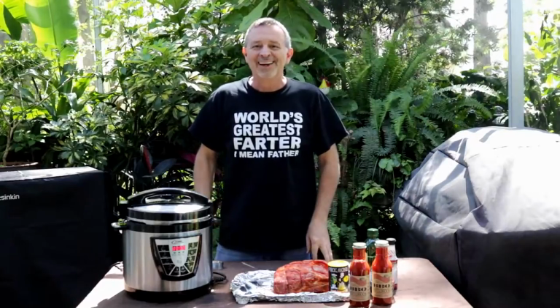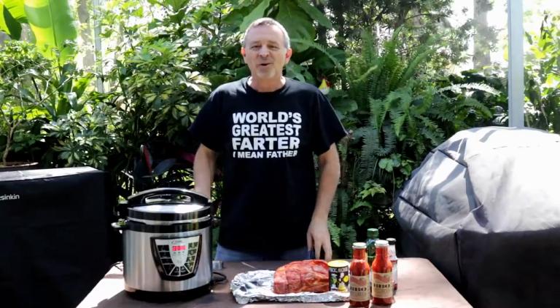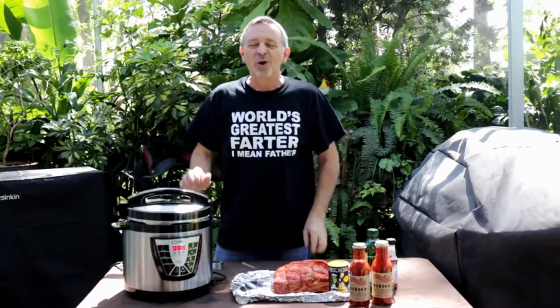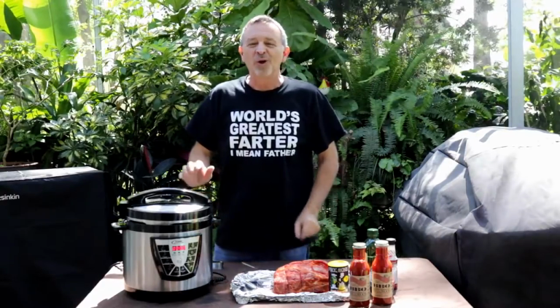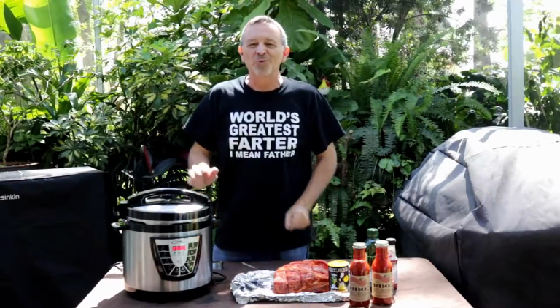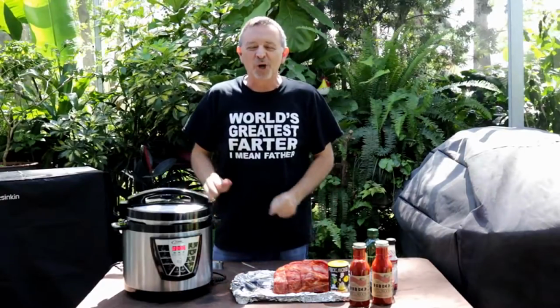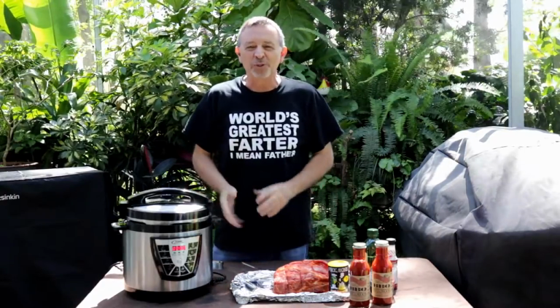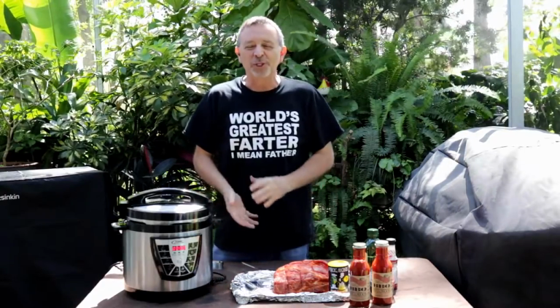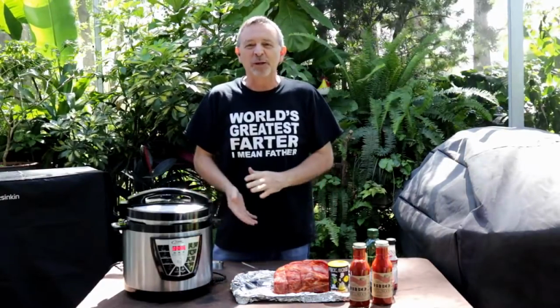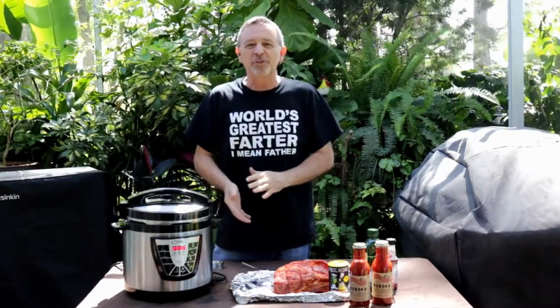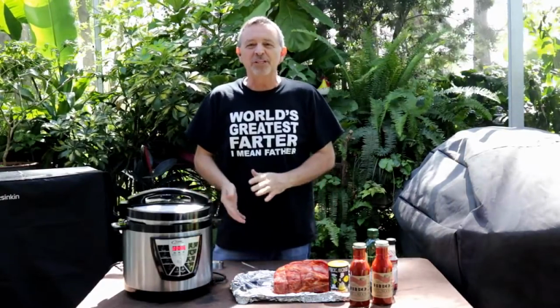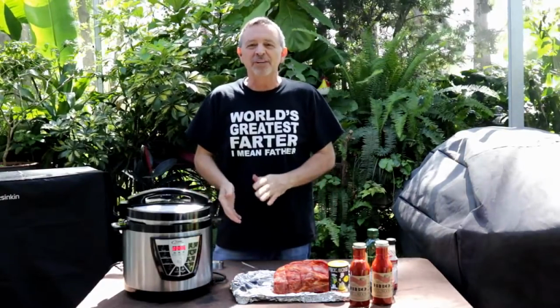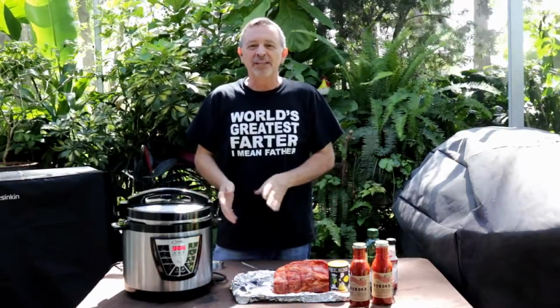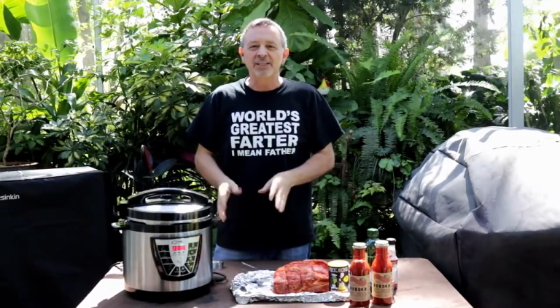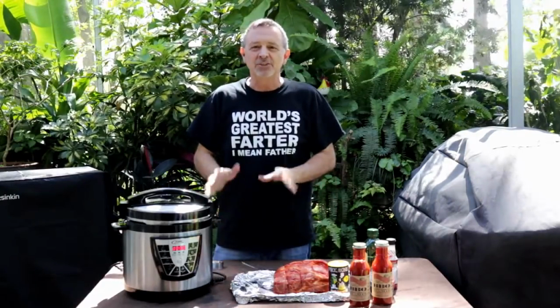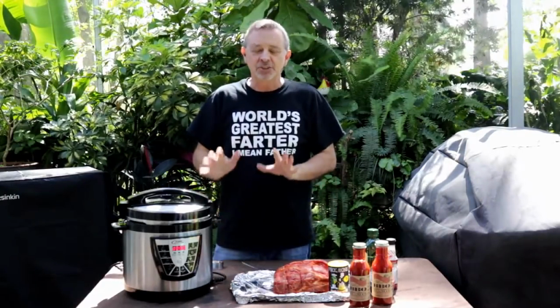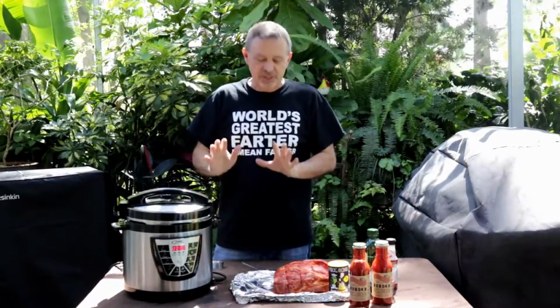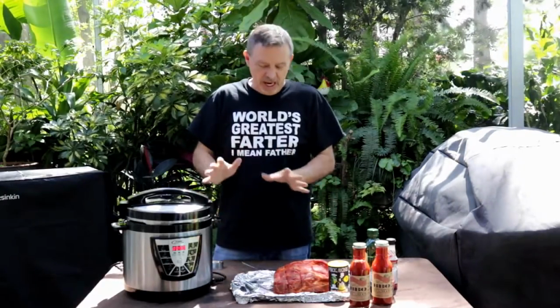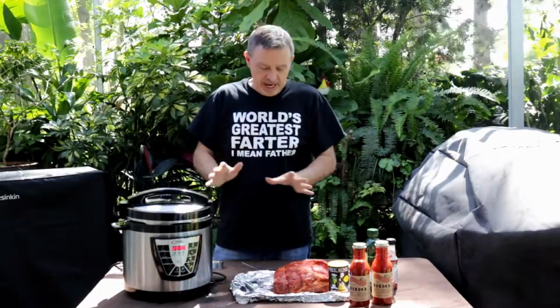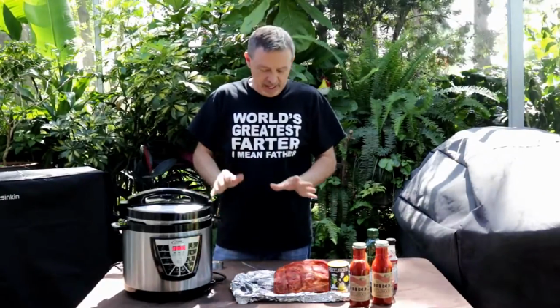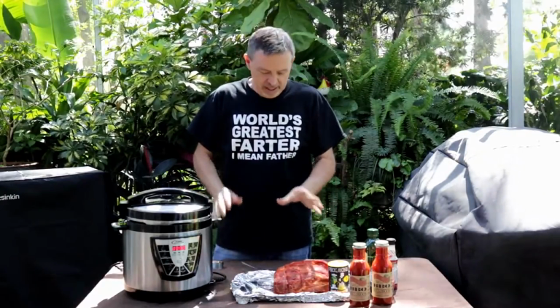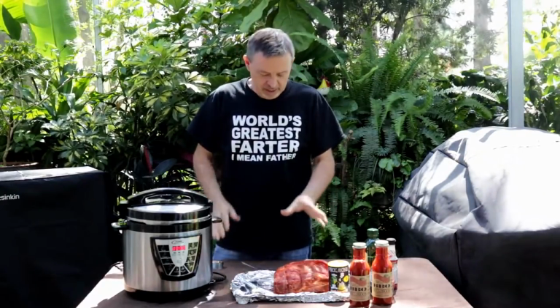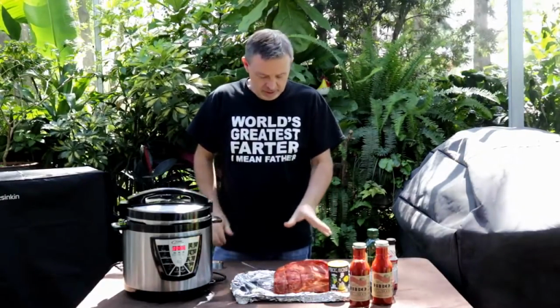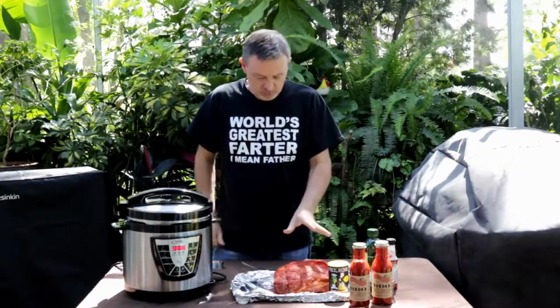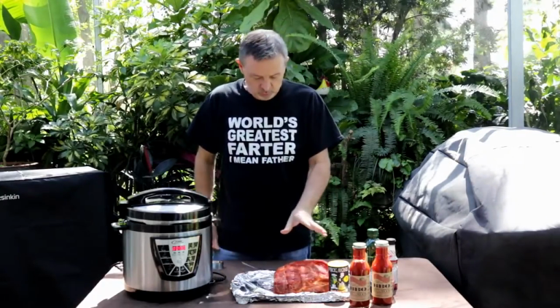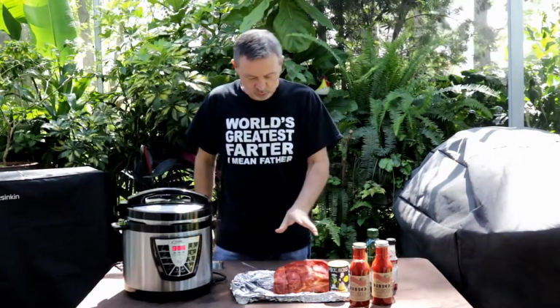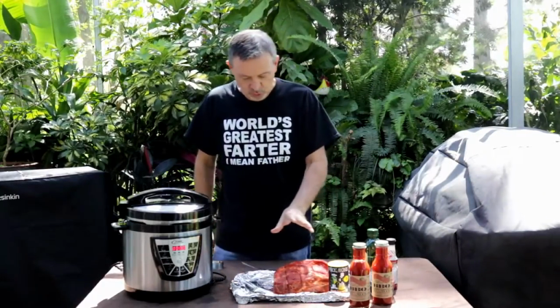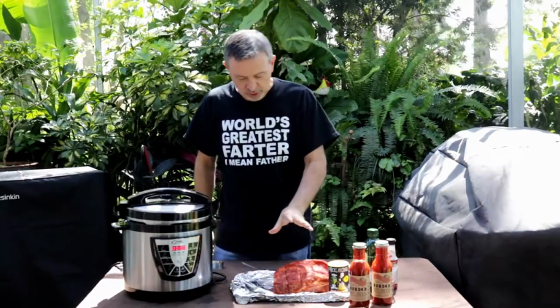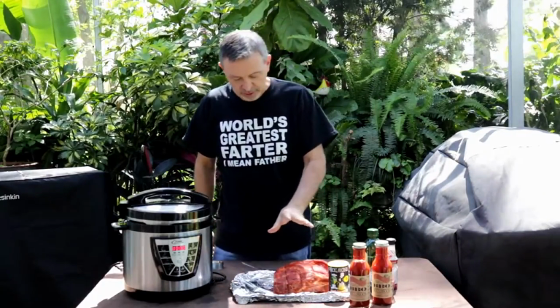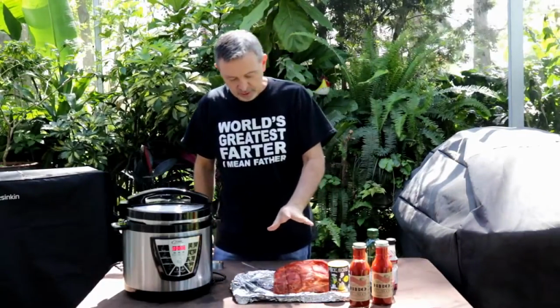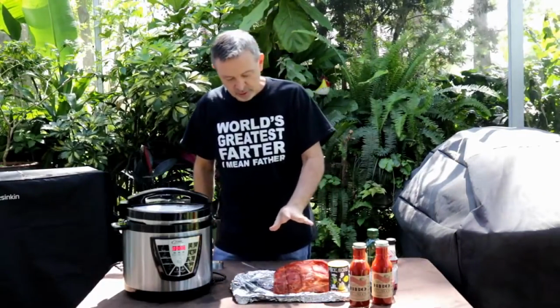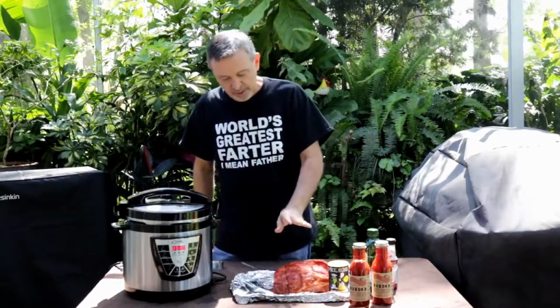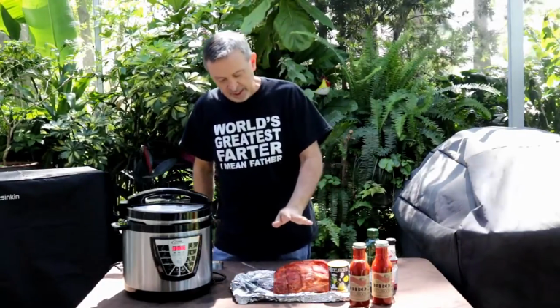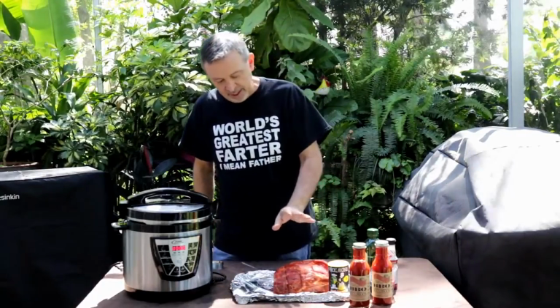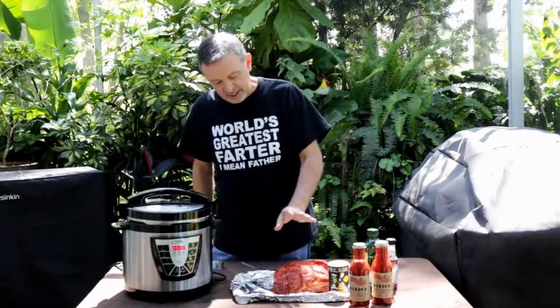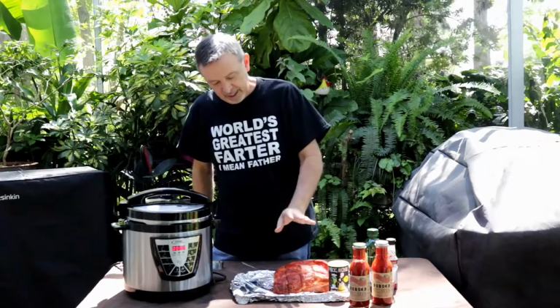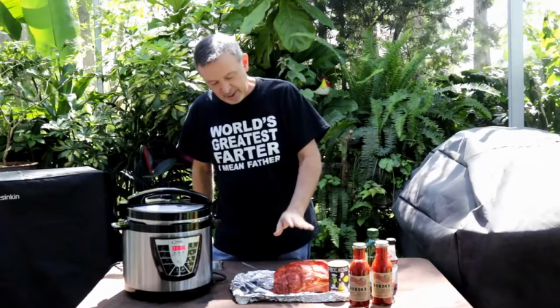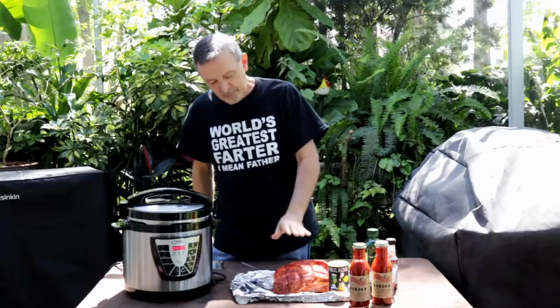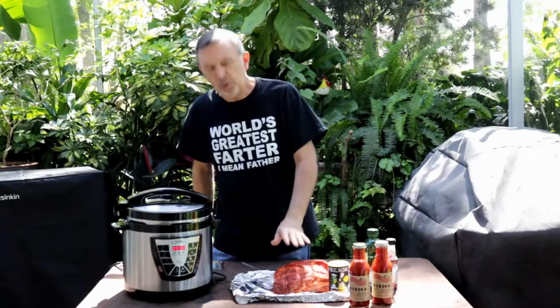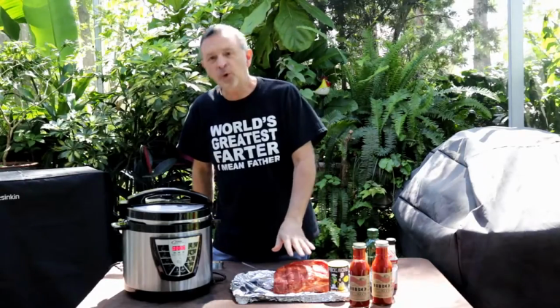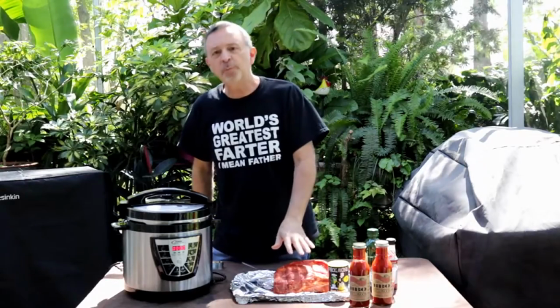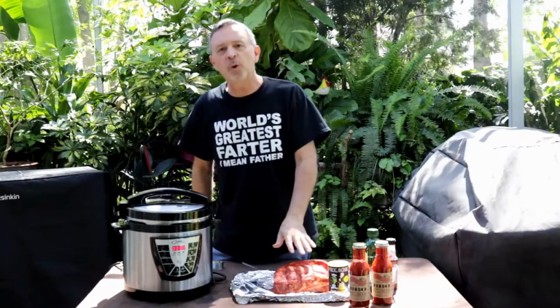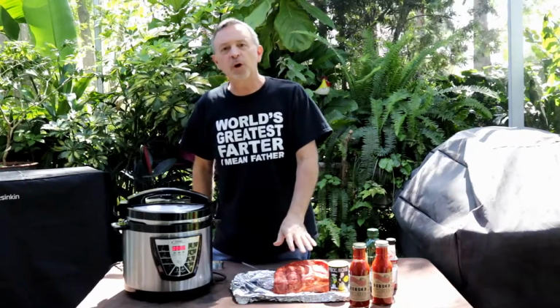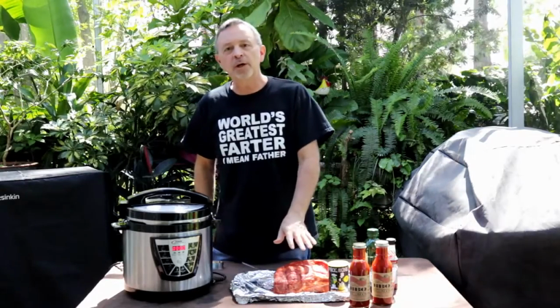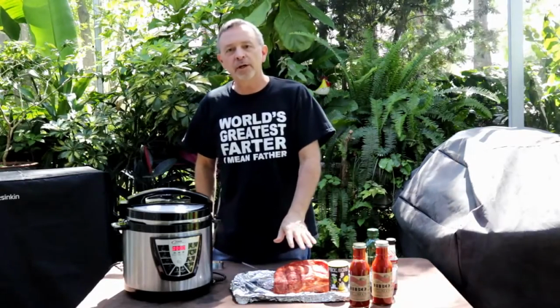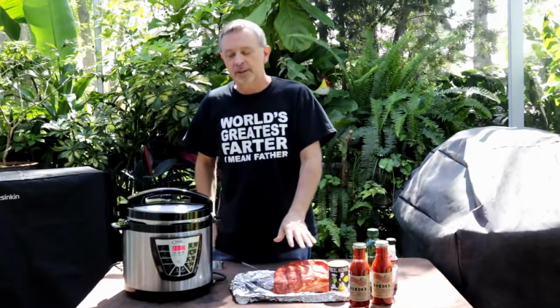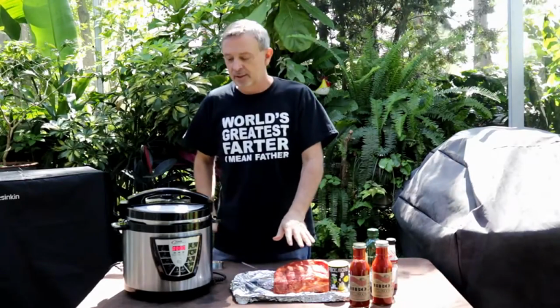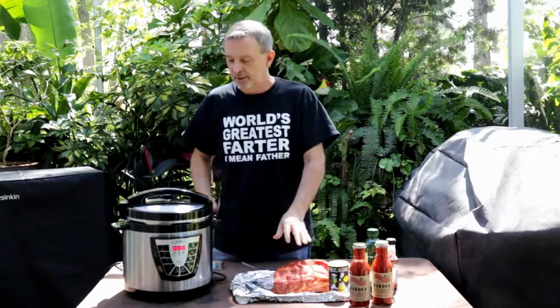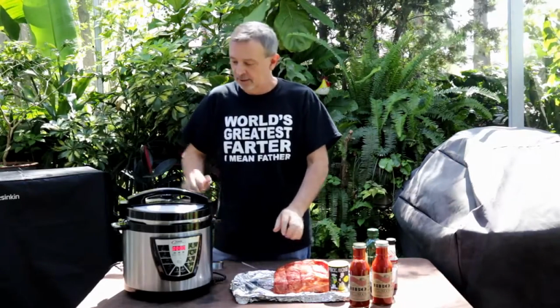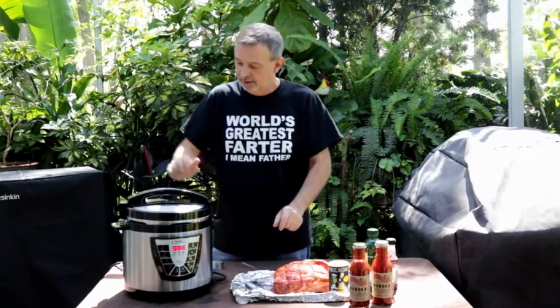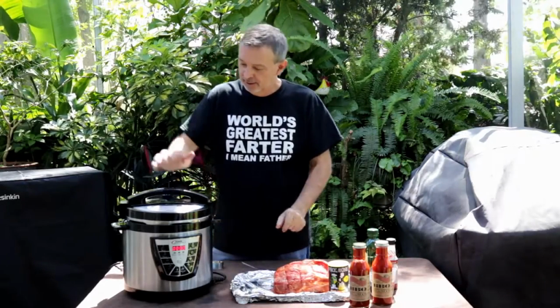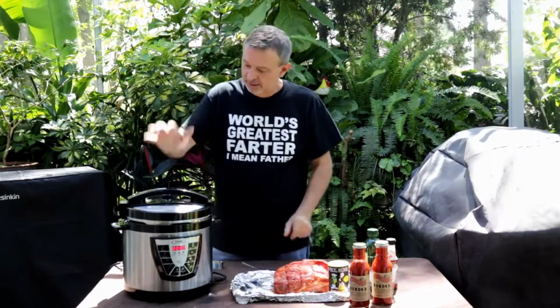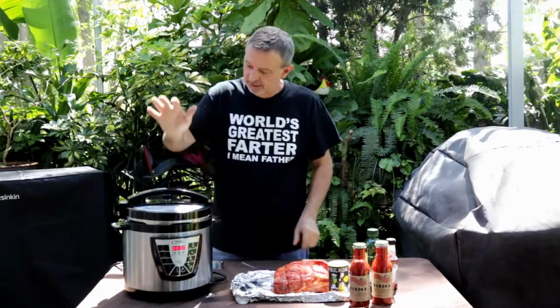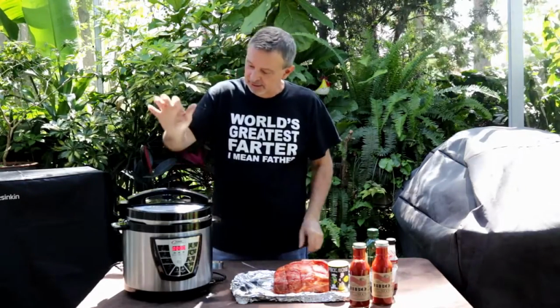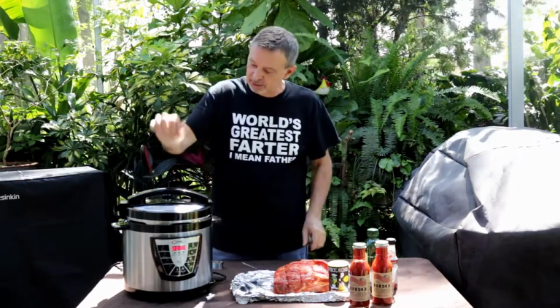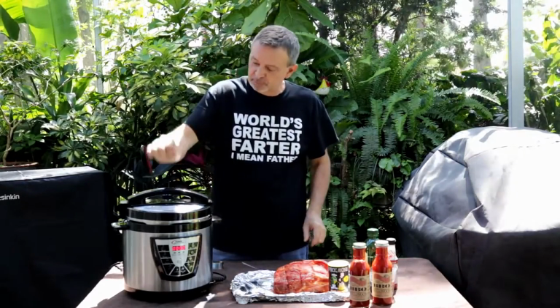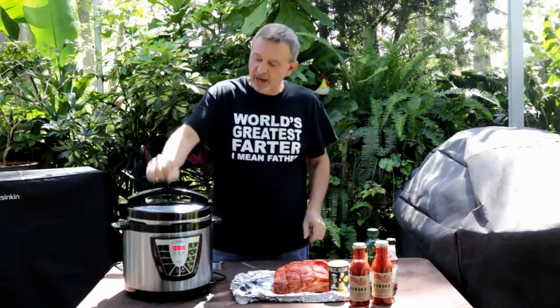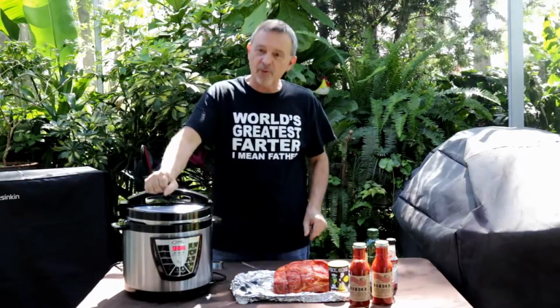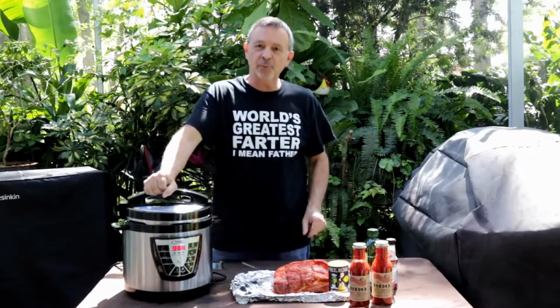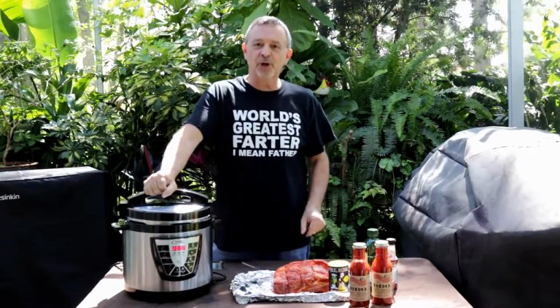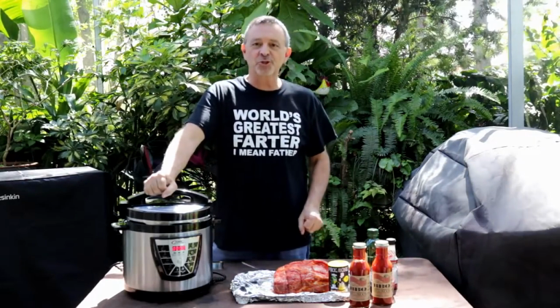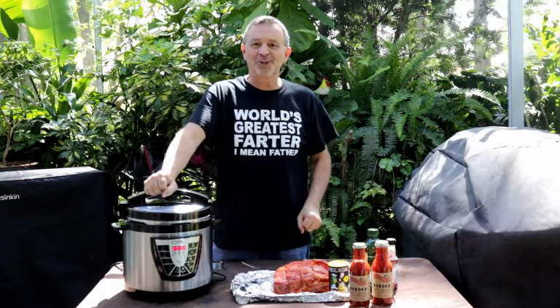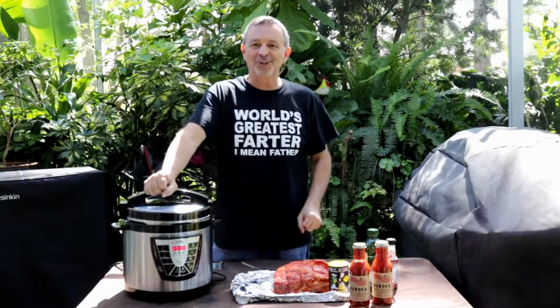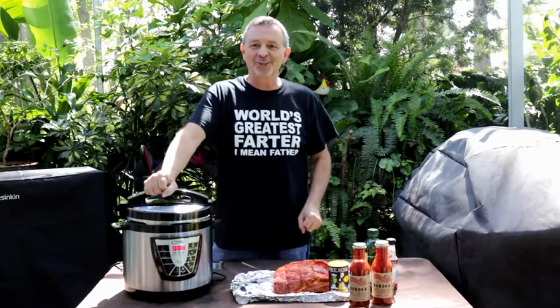Welcome to Armadillo Pepper TV. Today we're going to make pulled pork in this power pressure cooker.